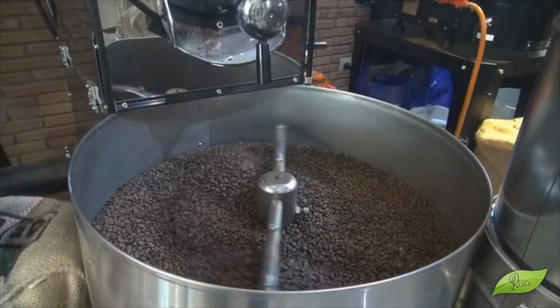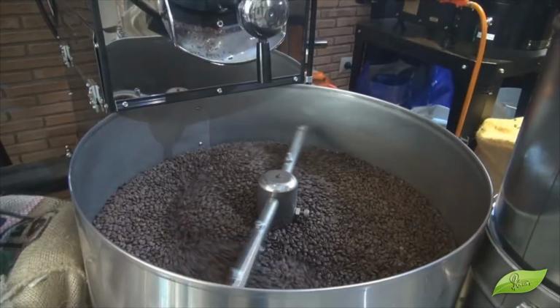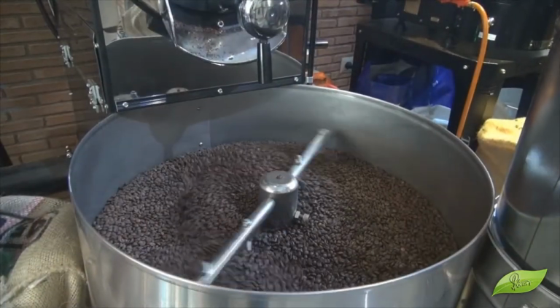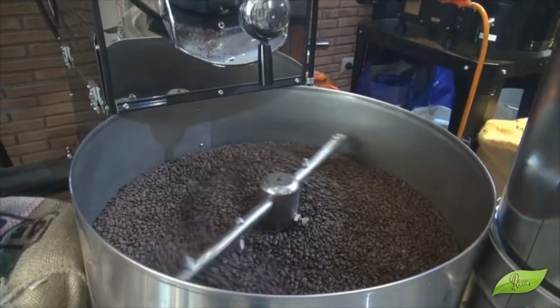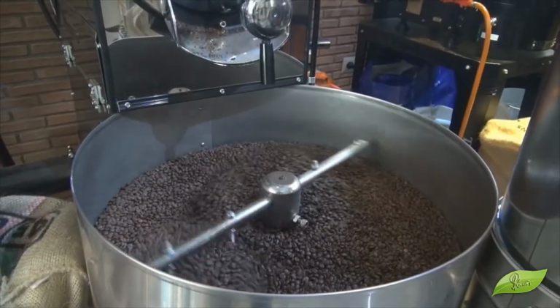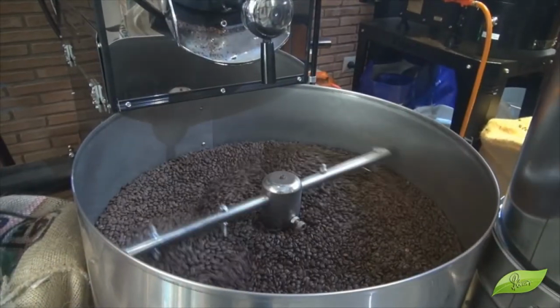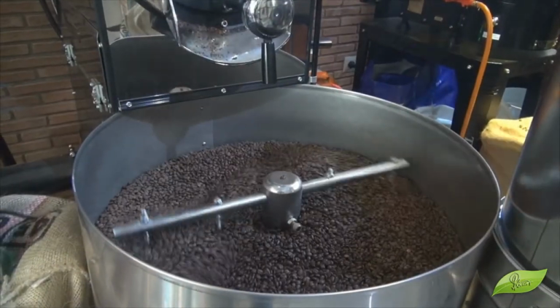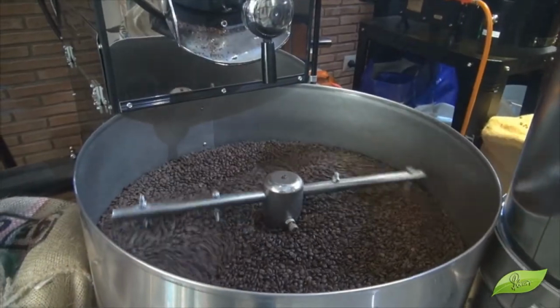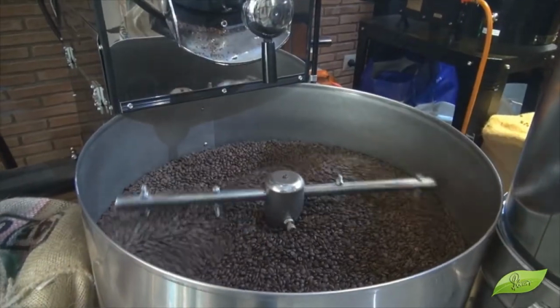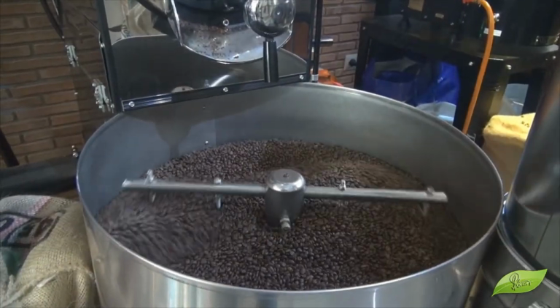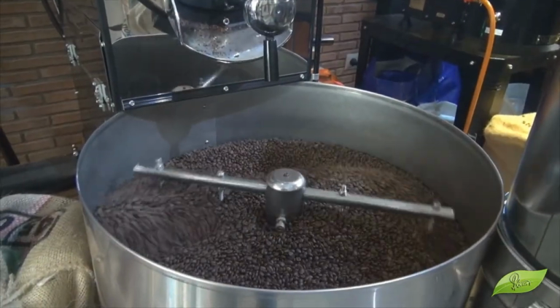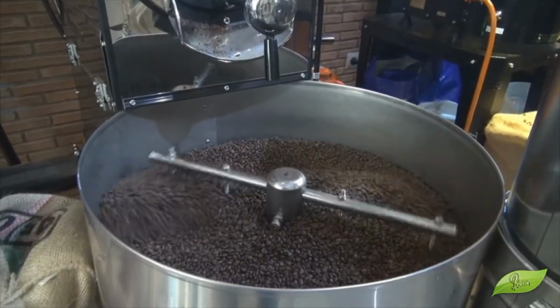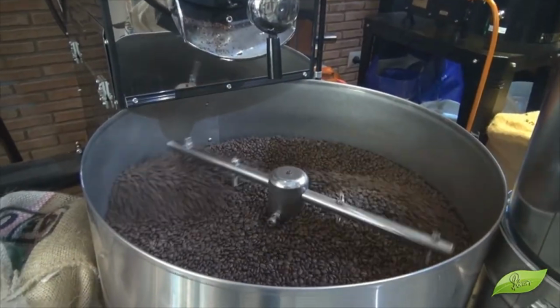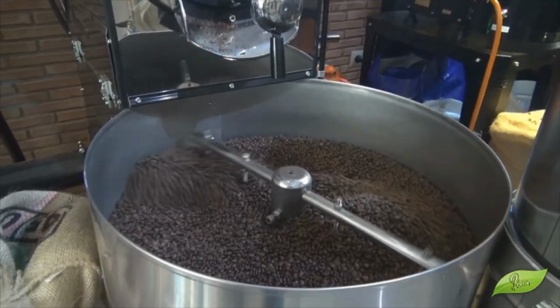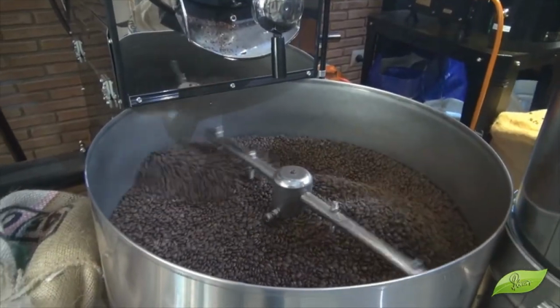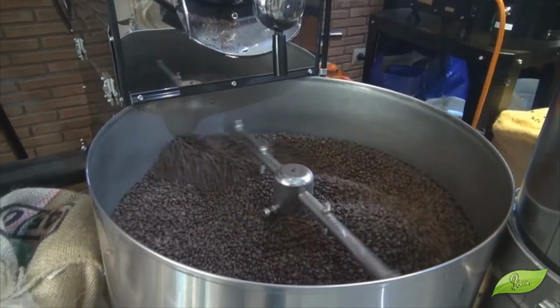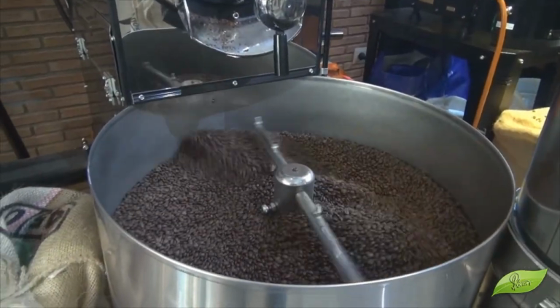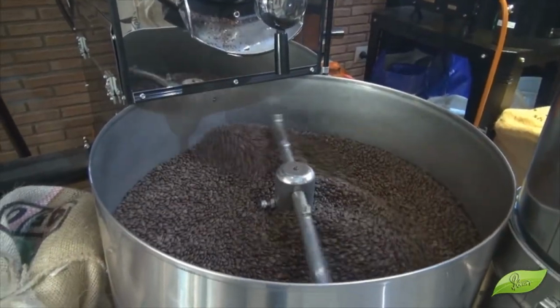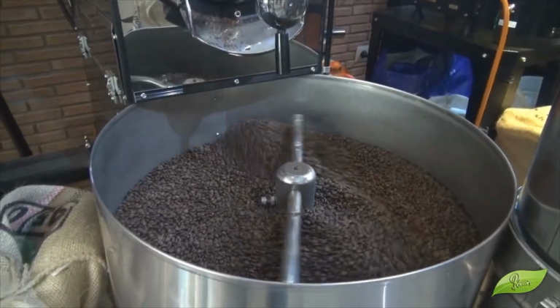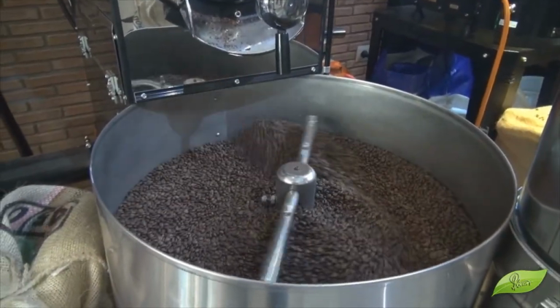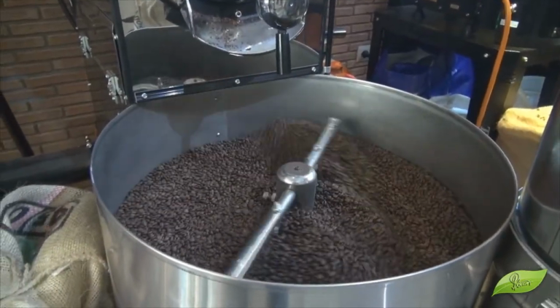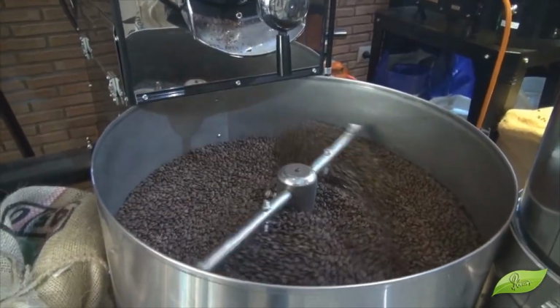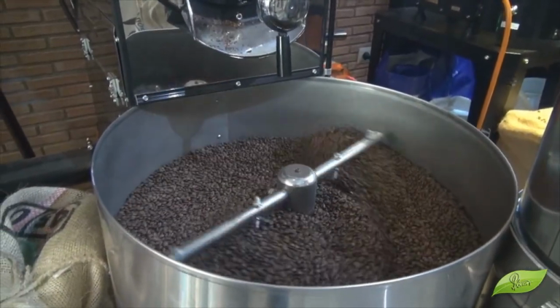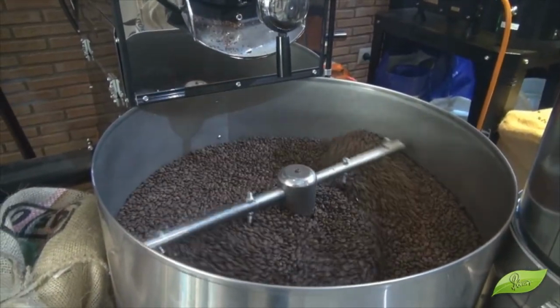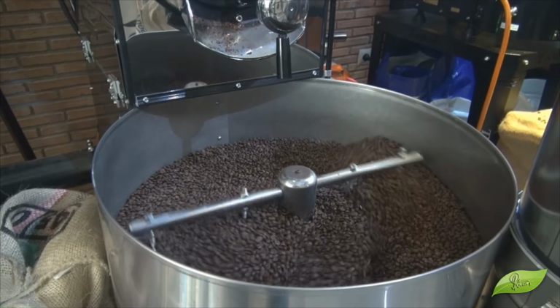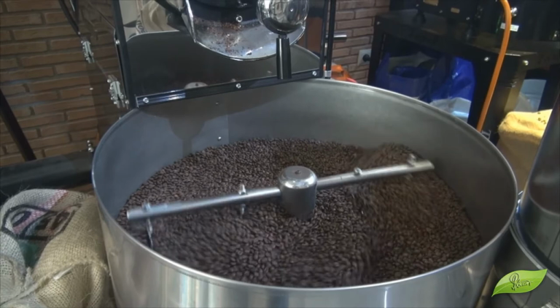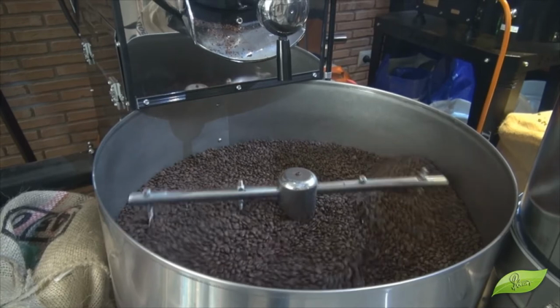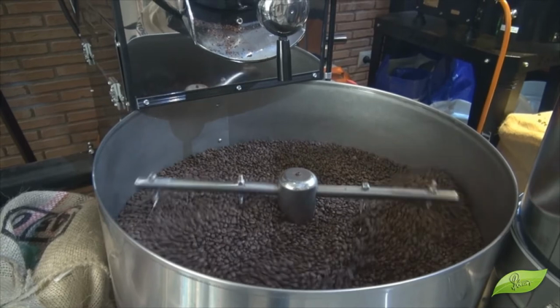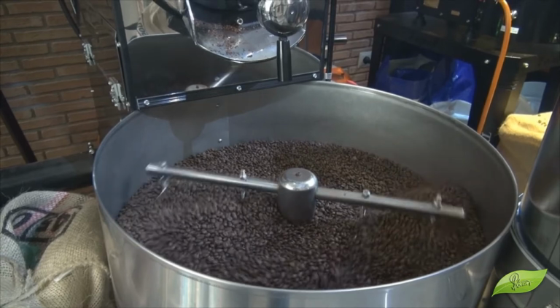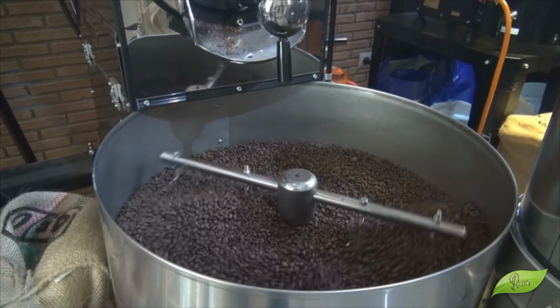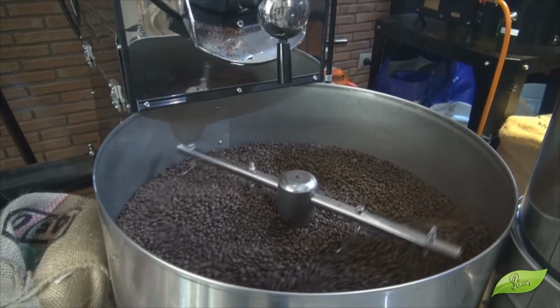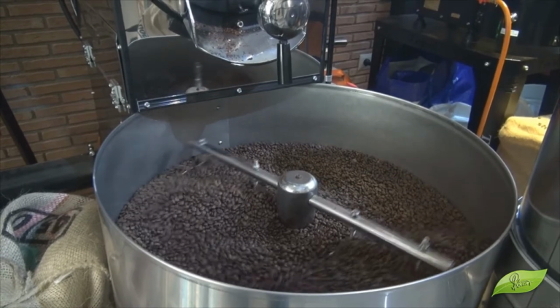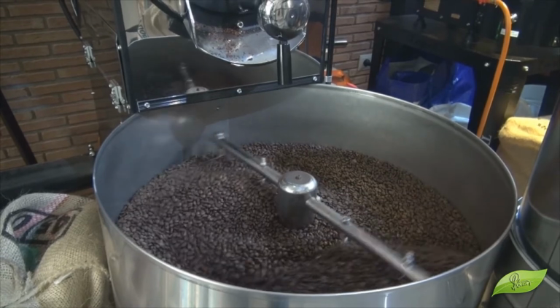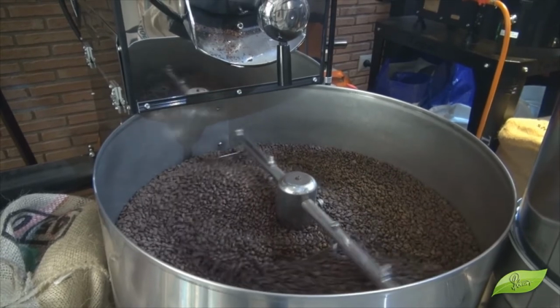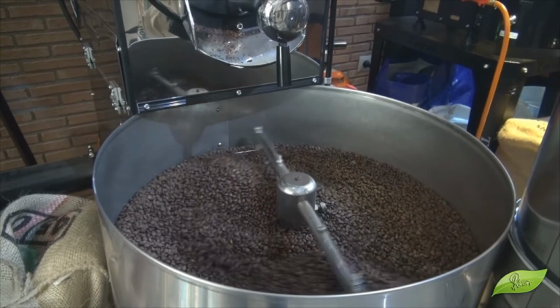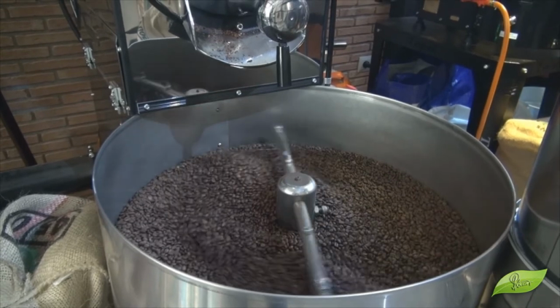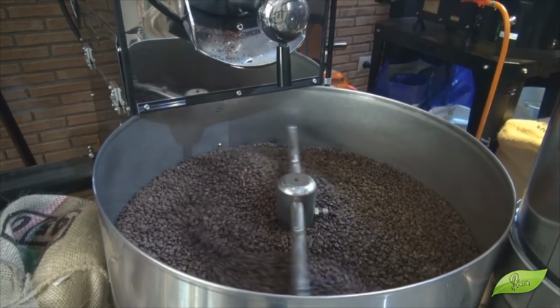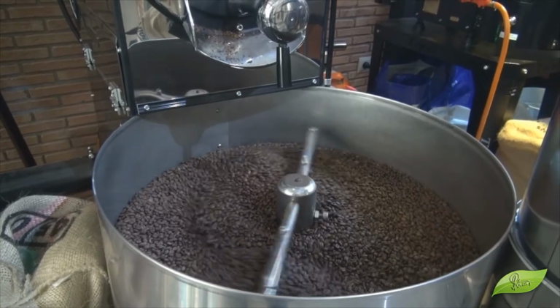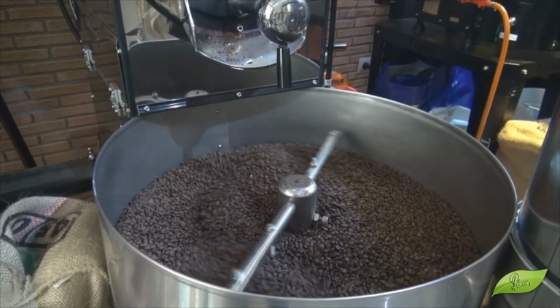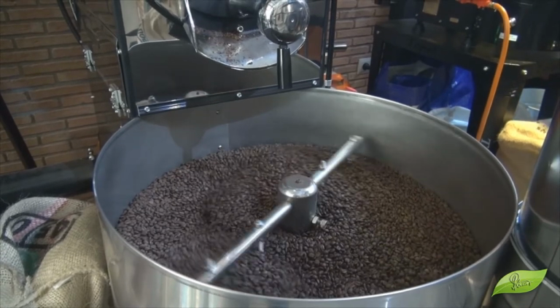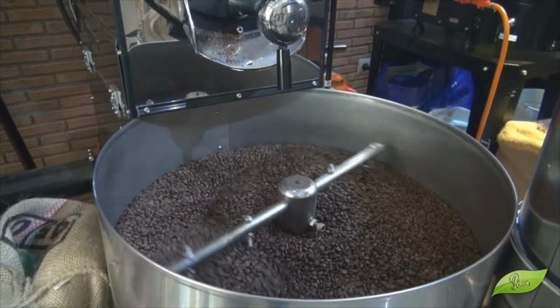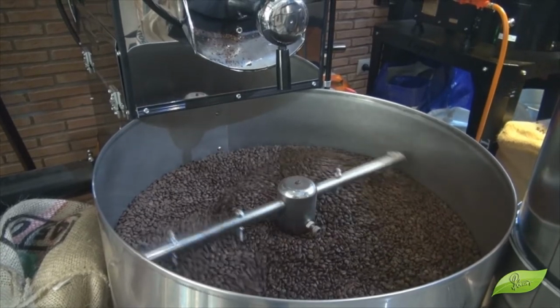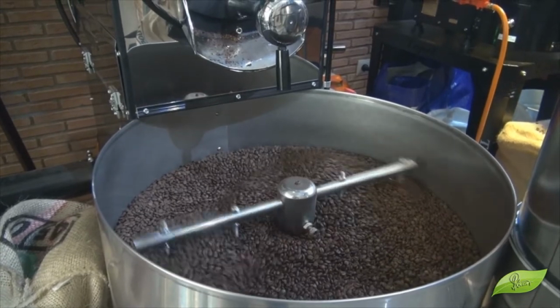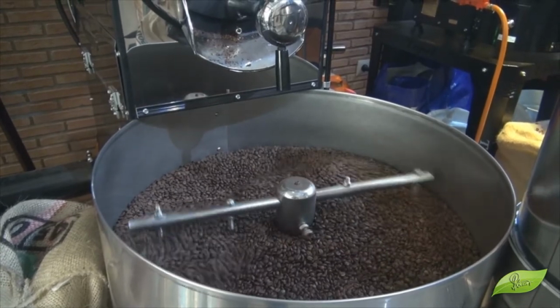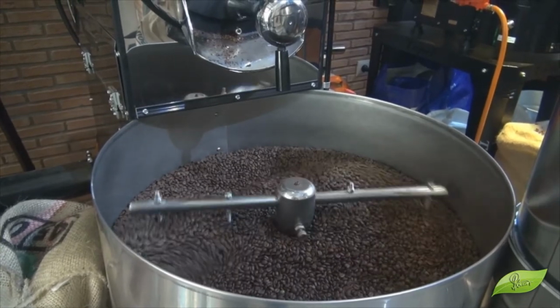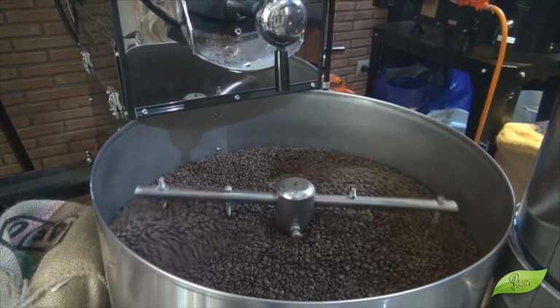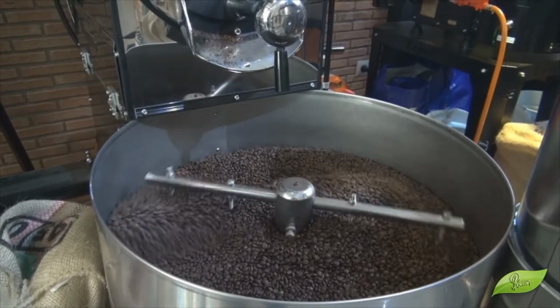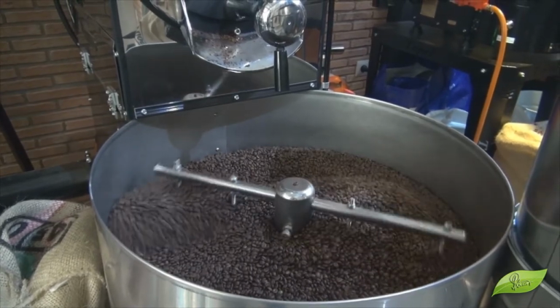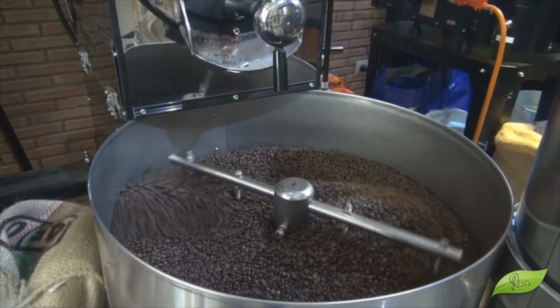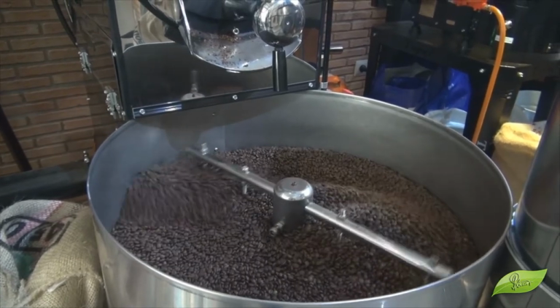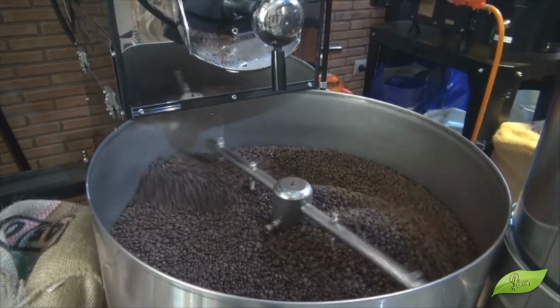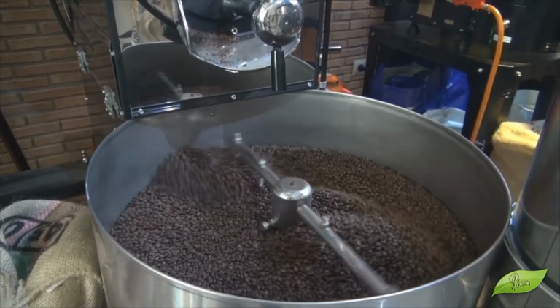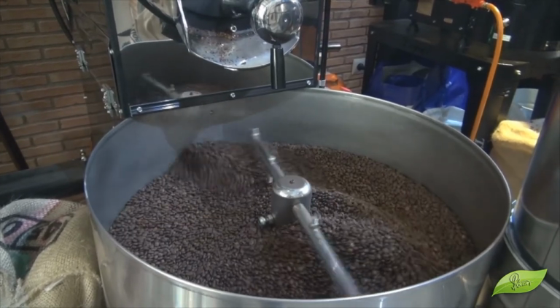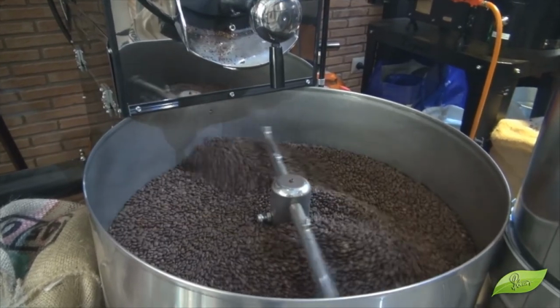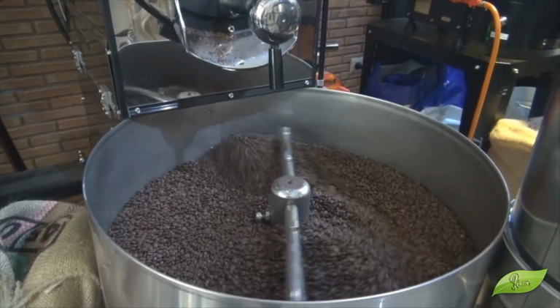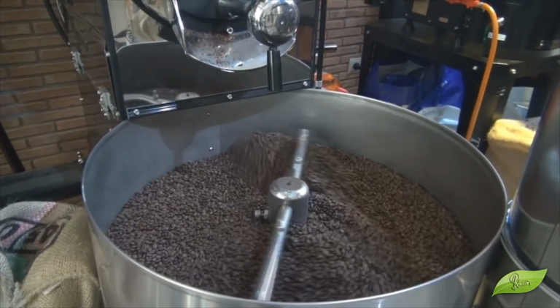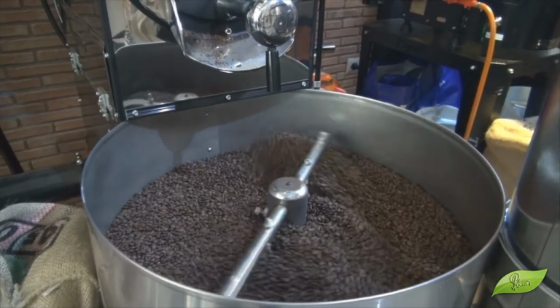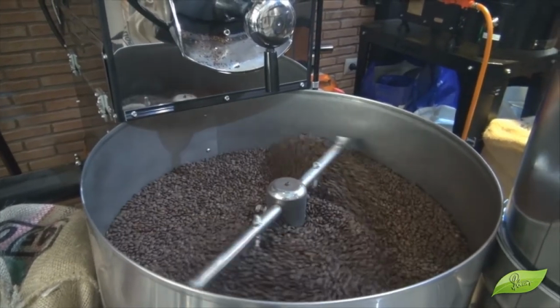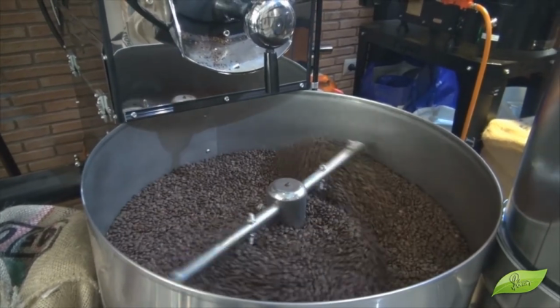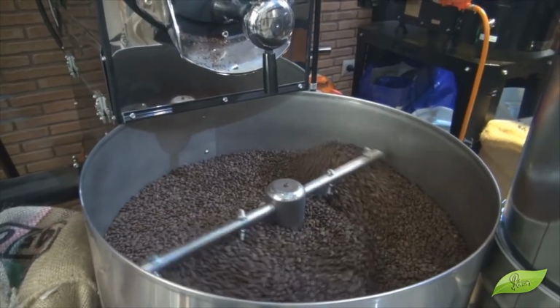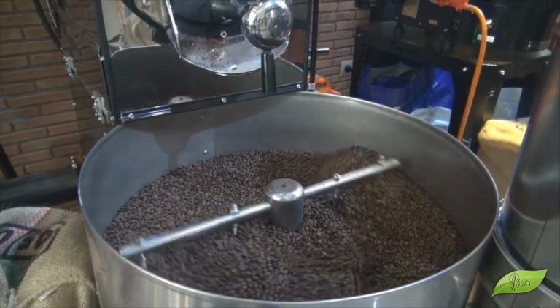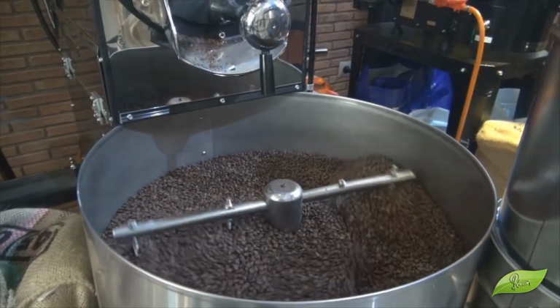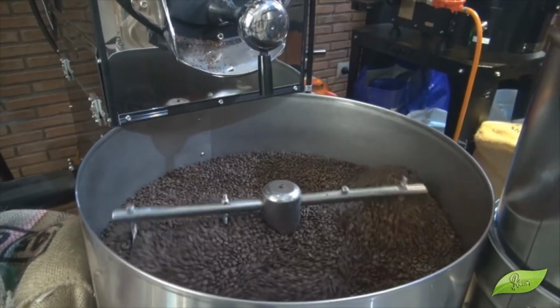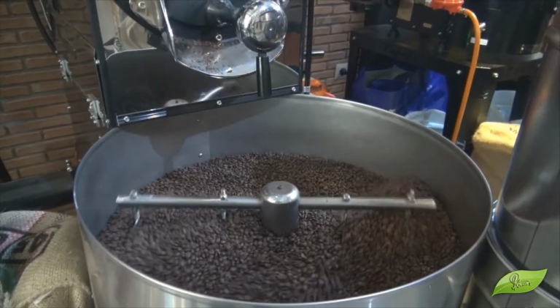And here it is cooling down. And then it is ready for use.